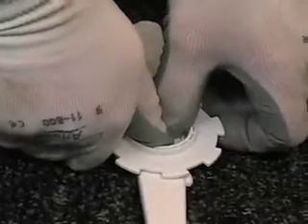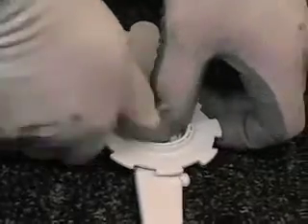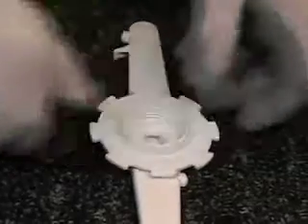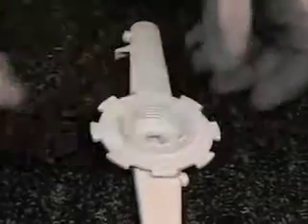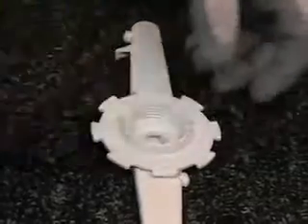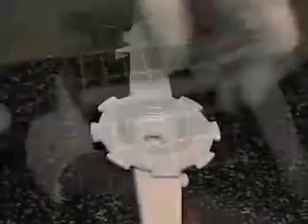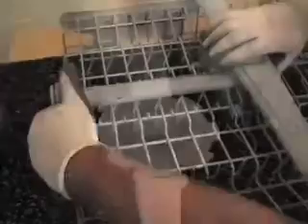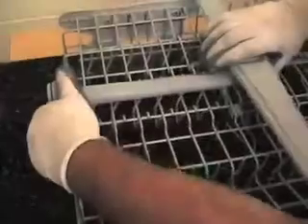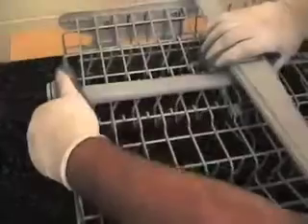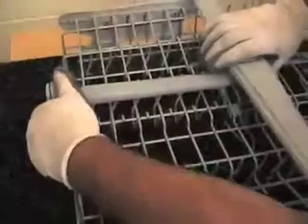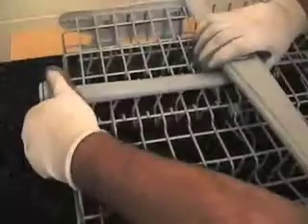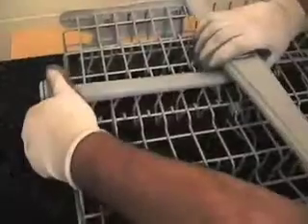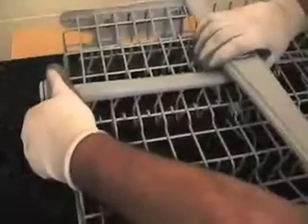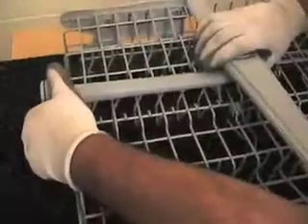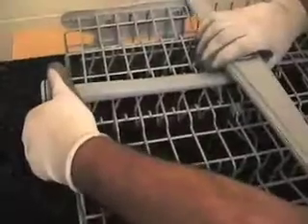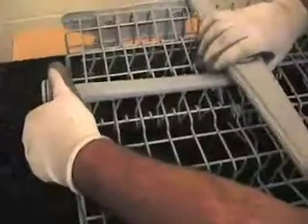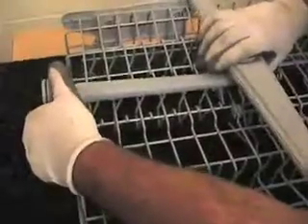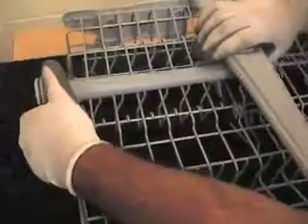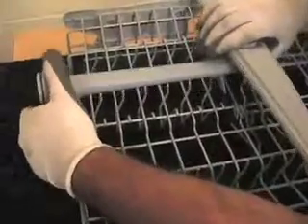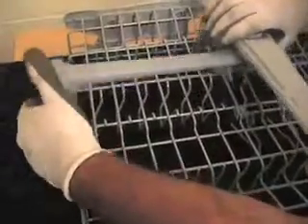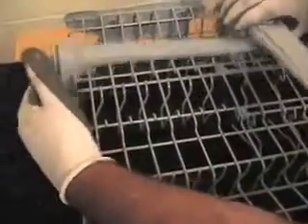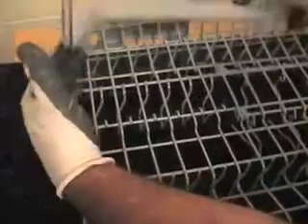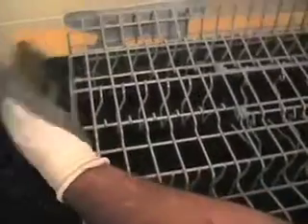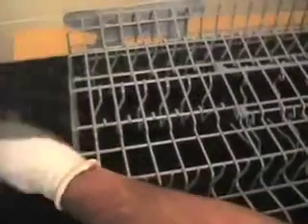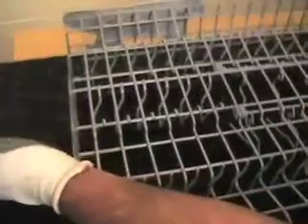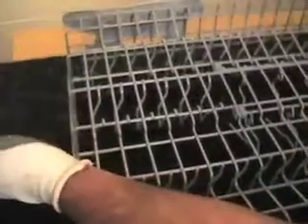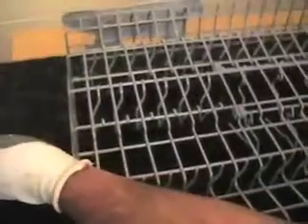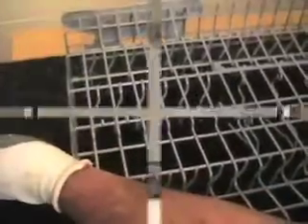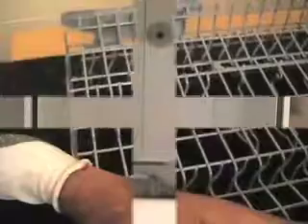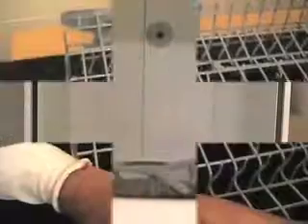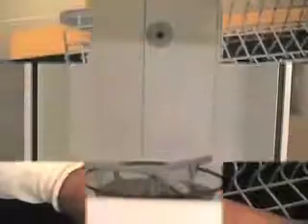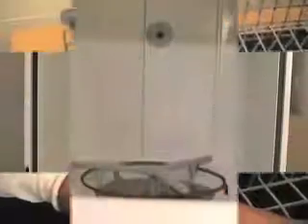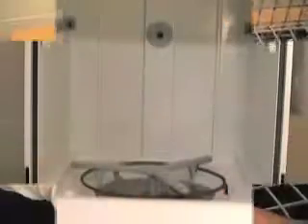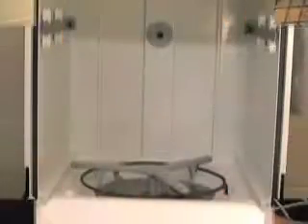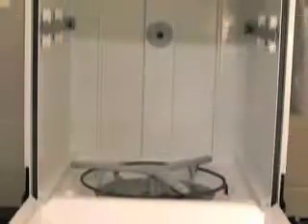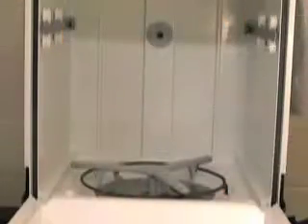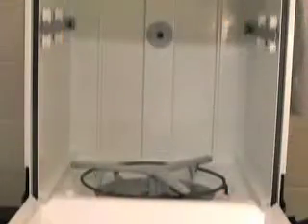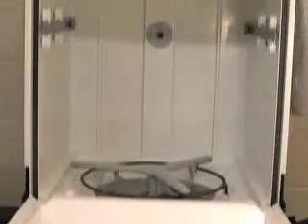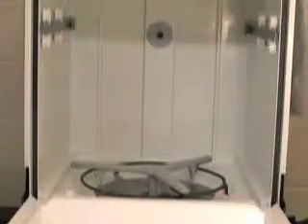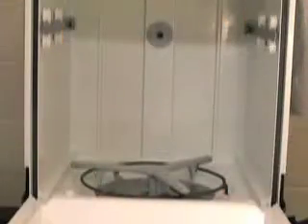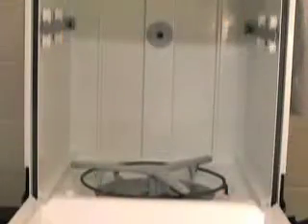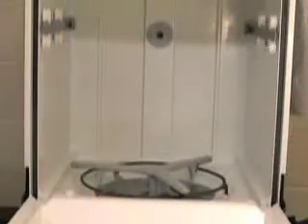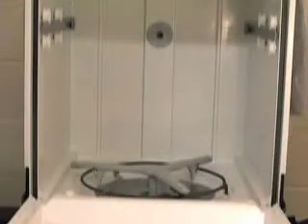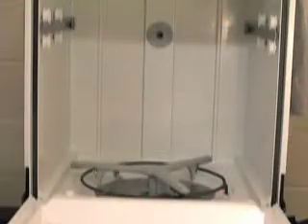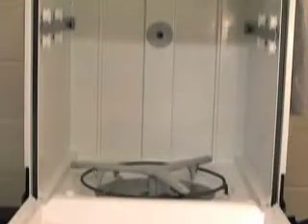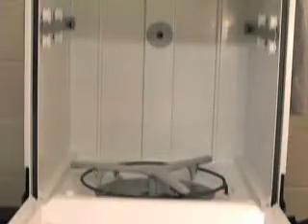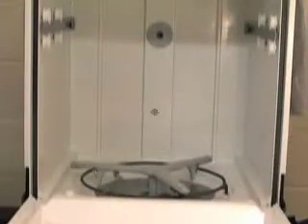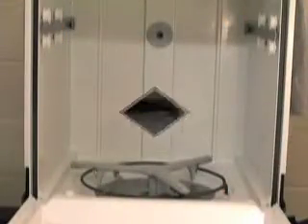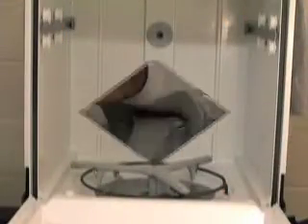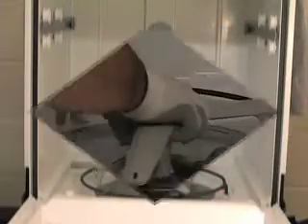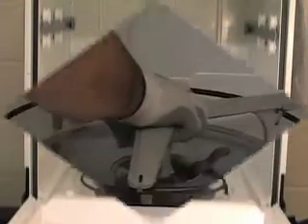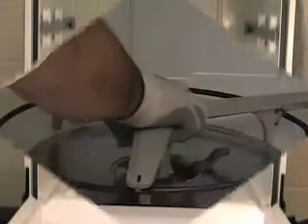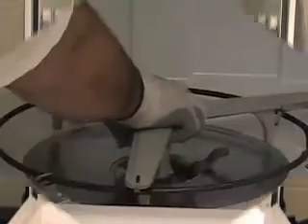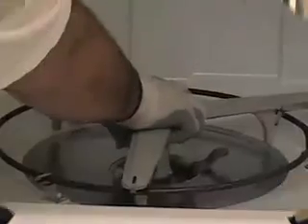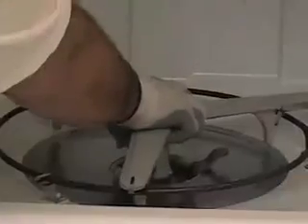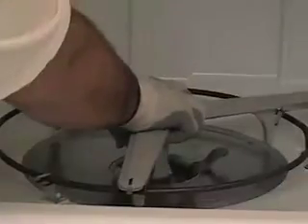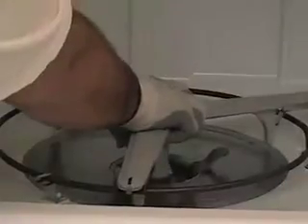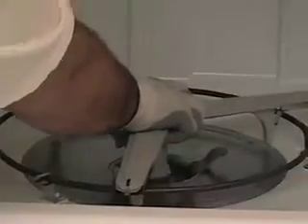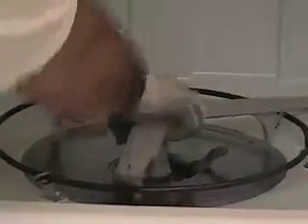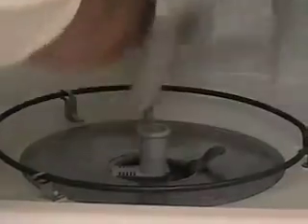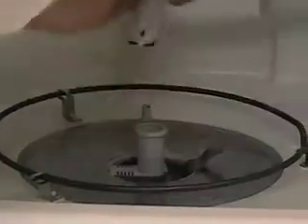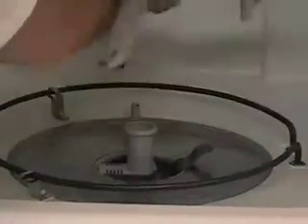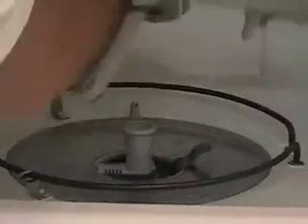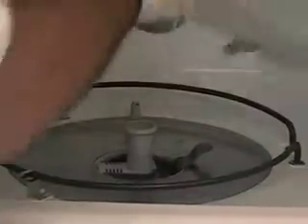To remove the upper rack spray arm, carefully push it back and lift up. To remove the lower spray arm, lift up on its center.